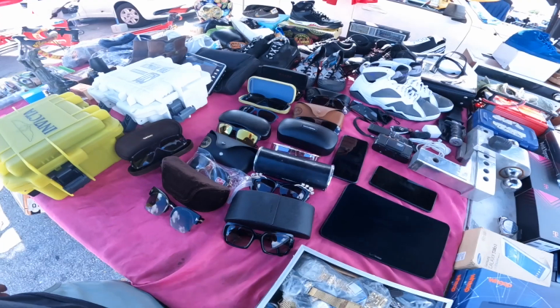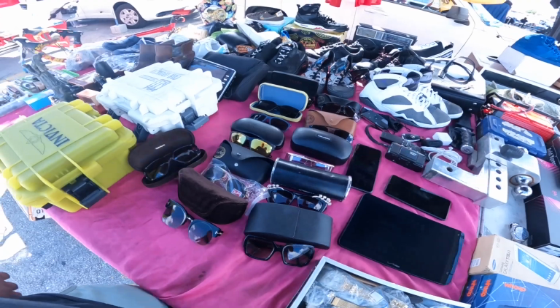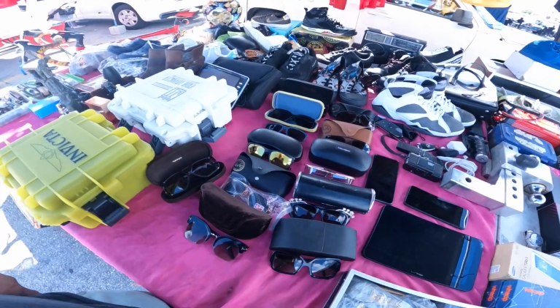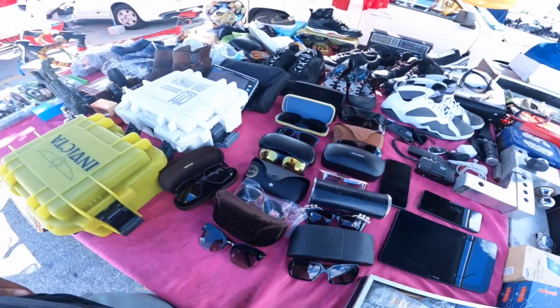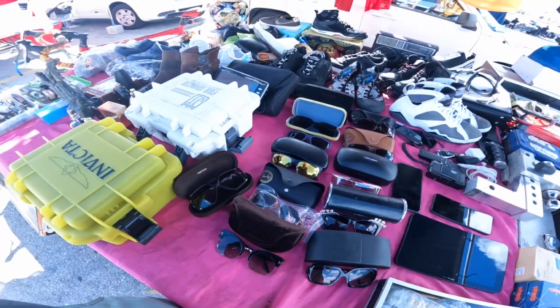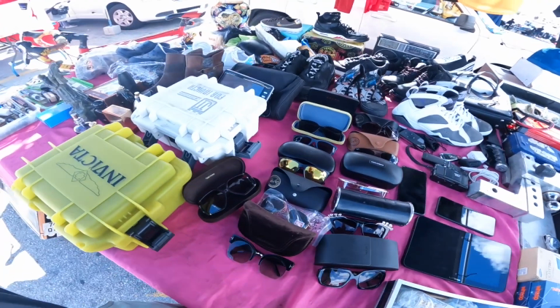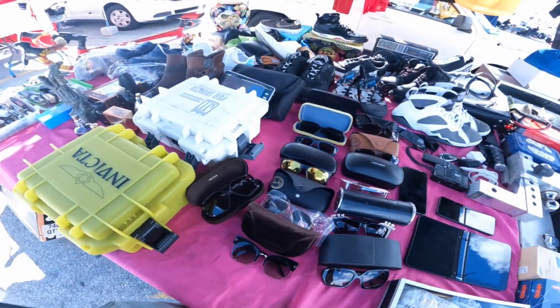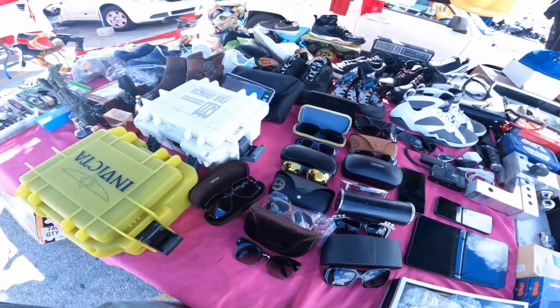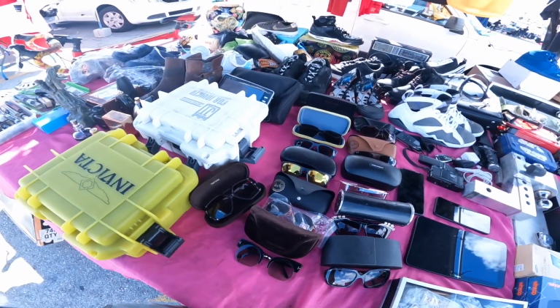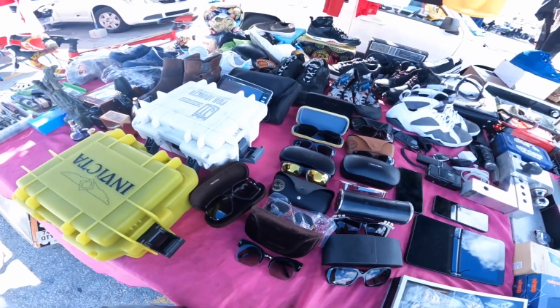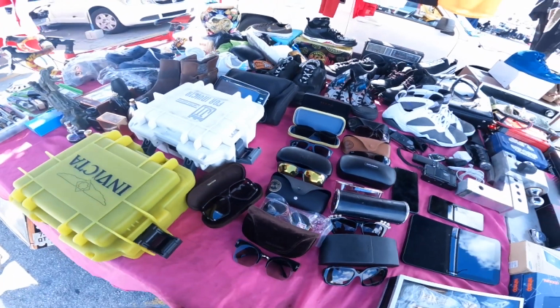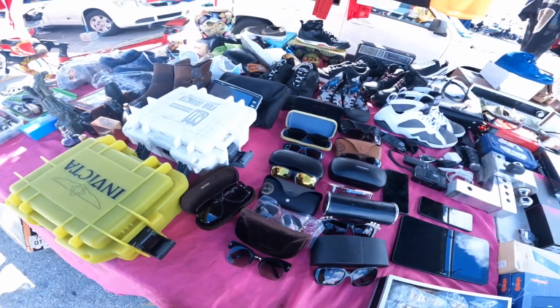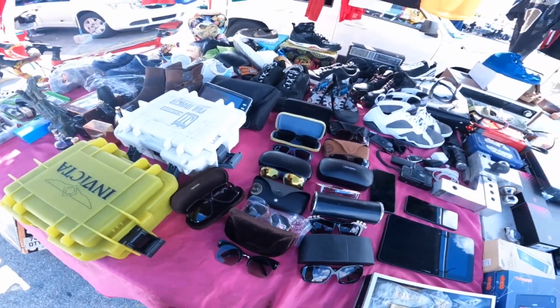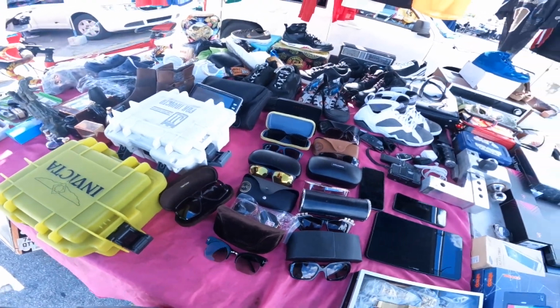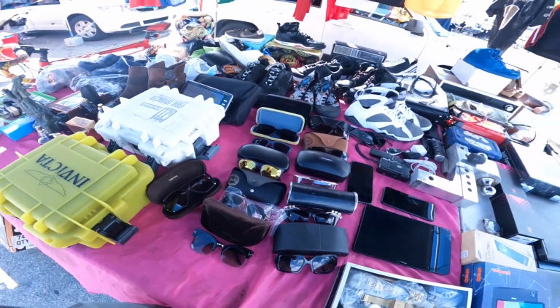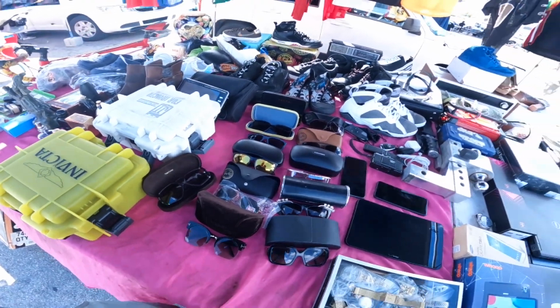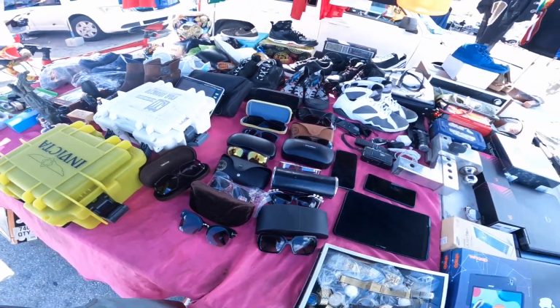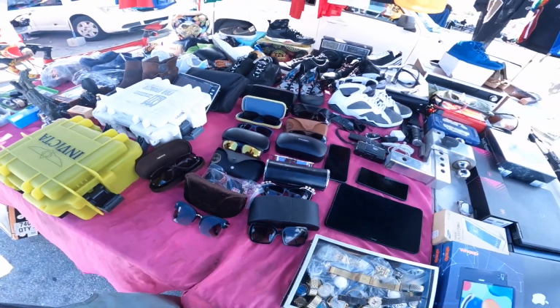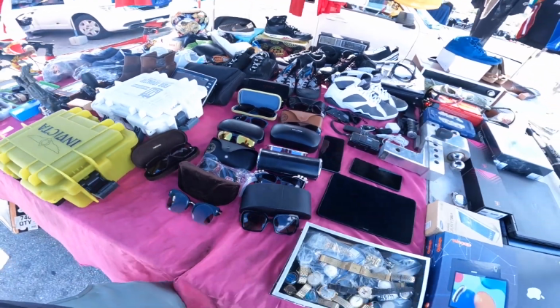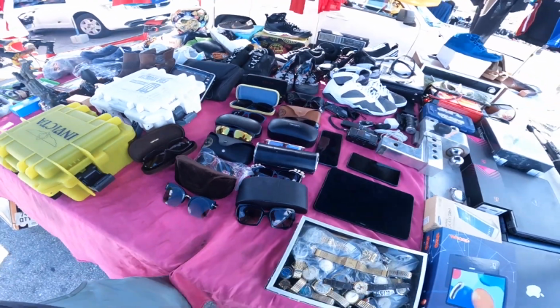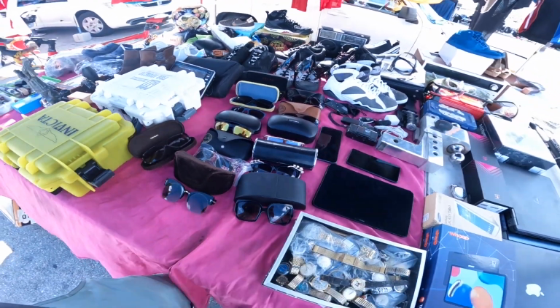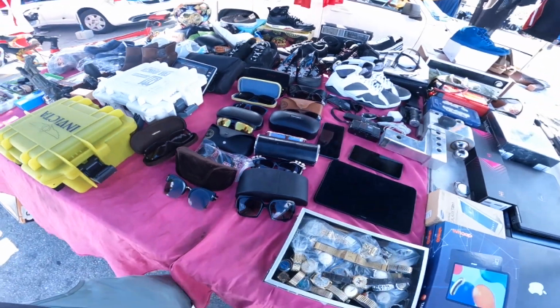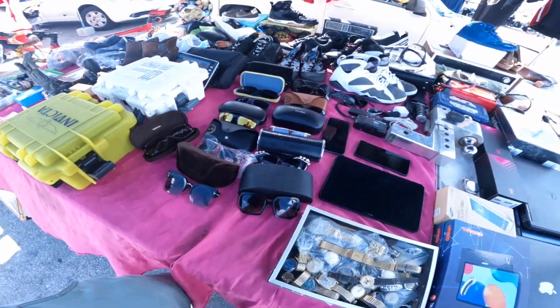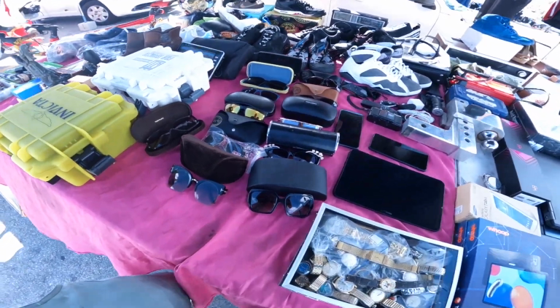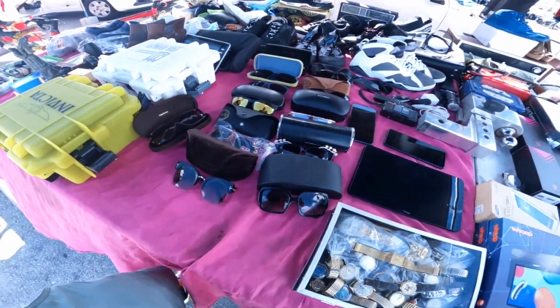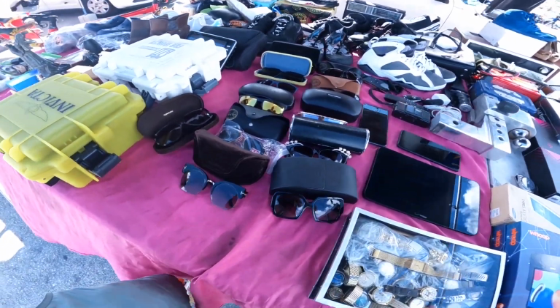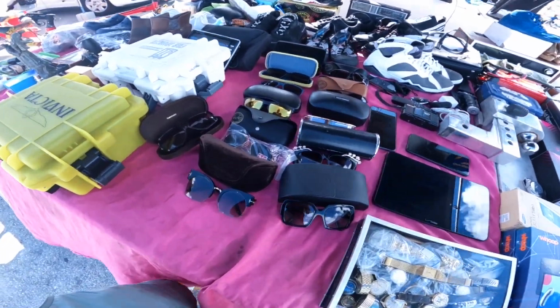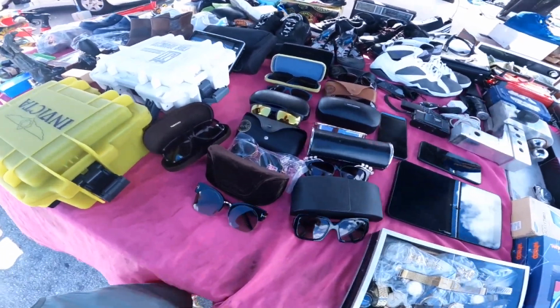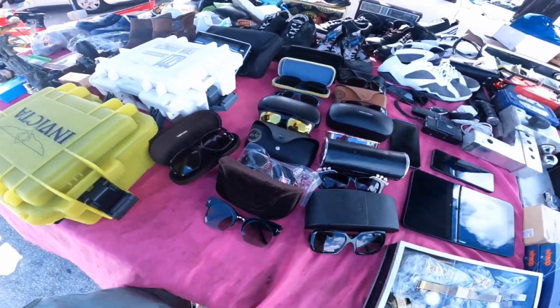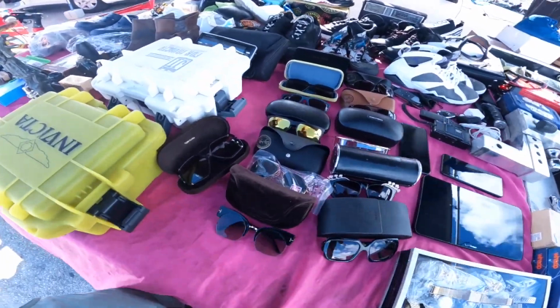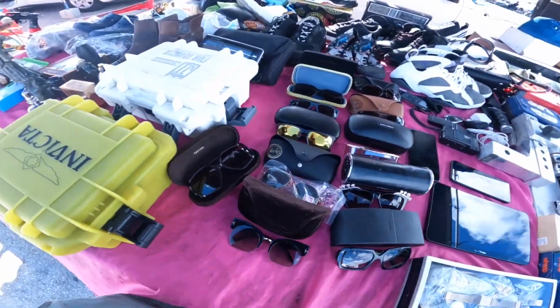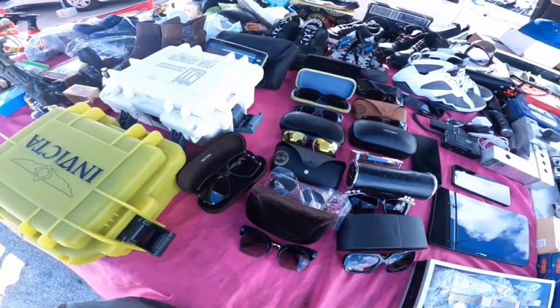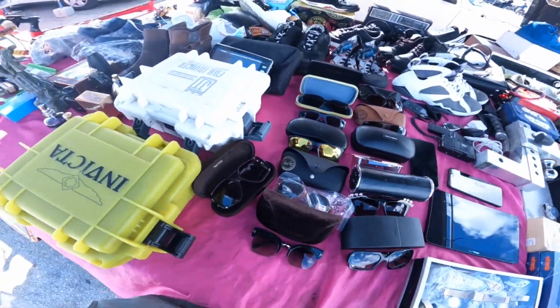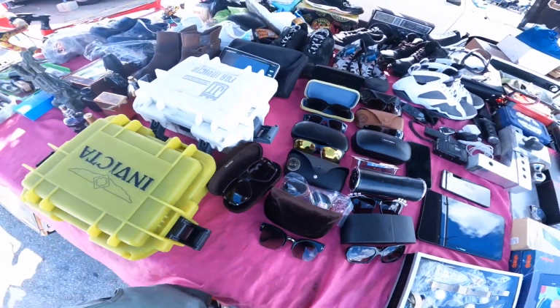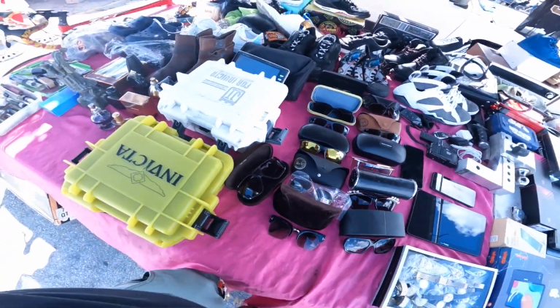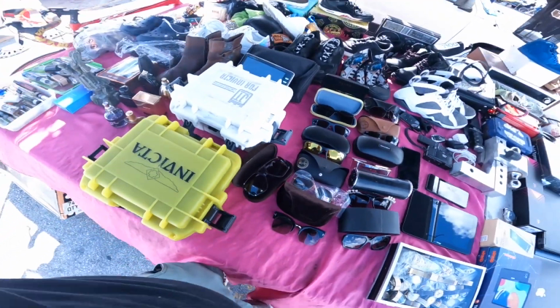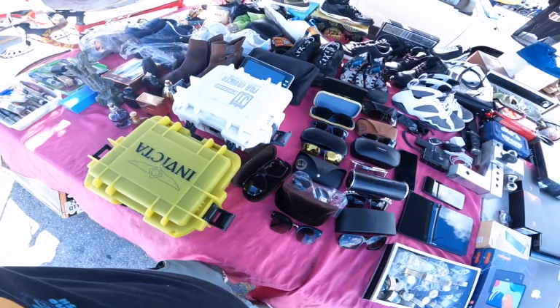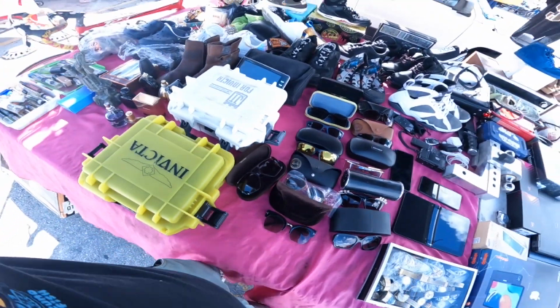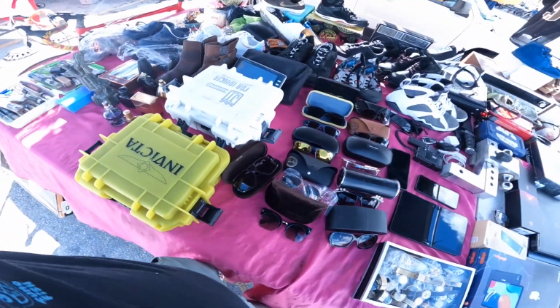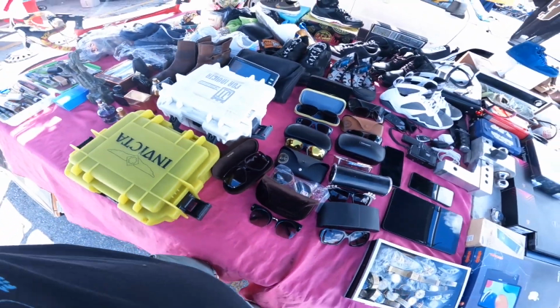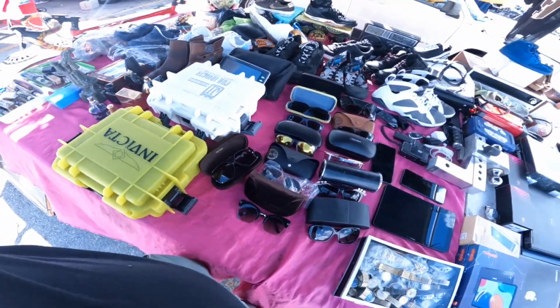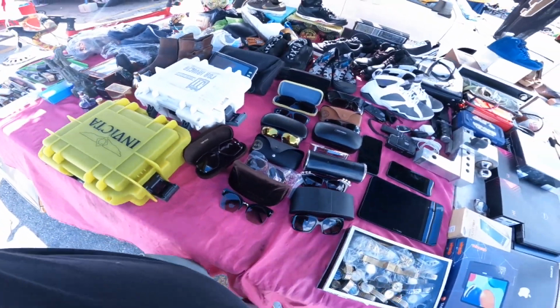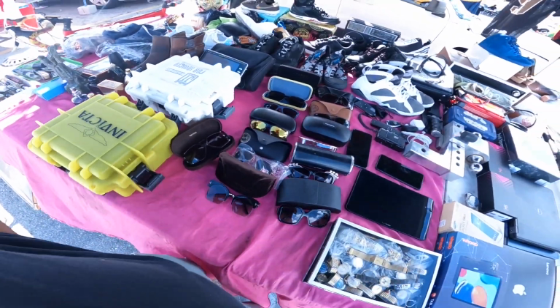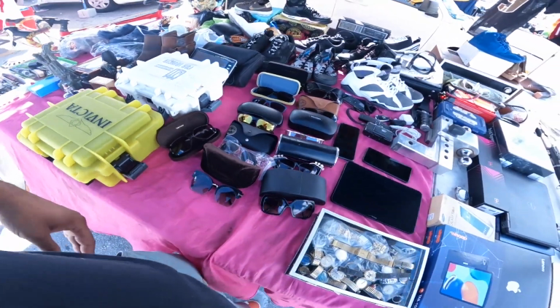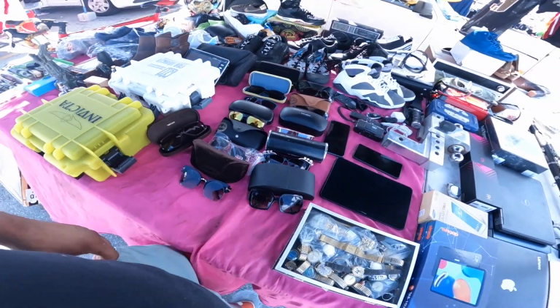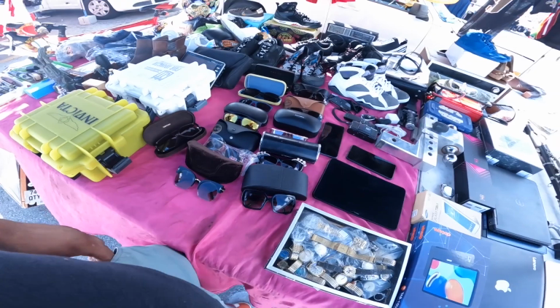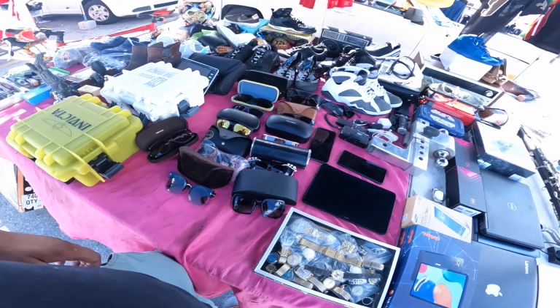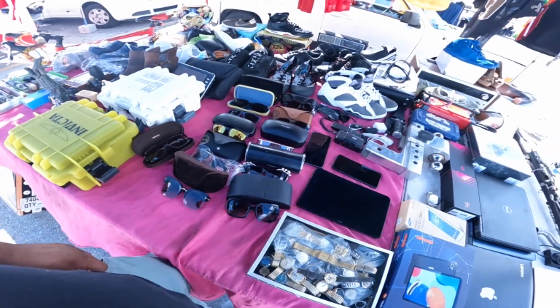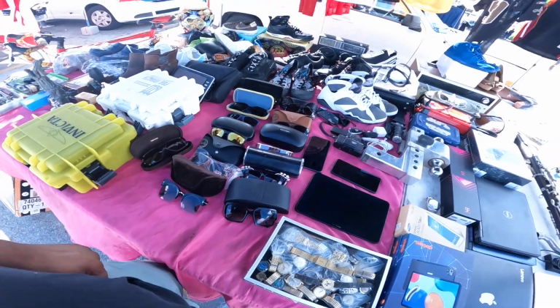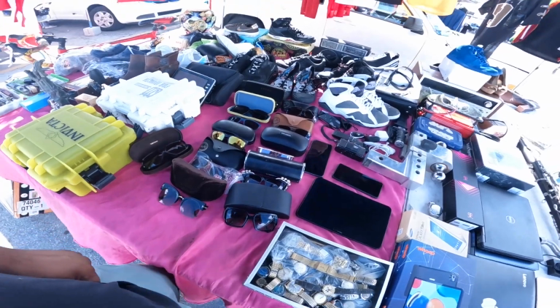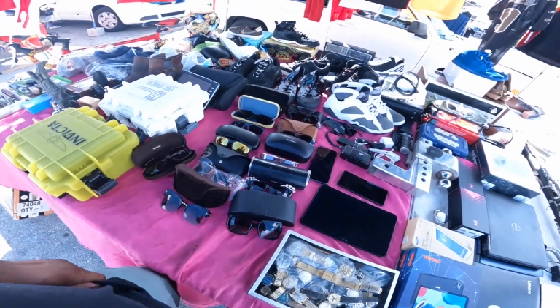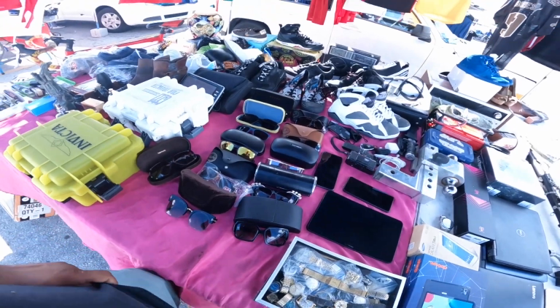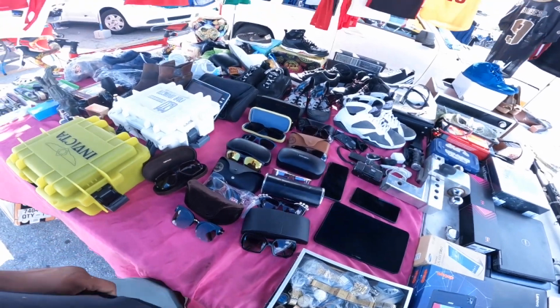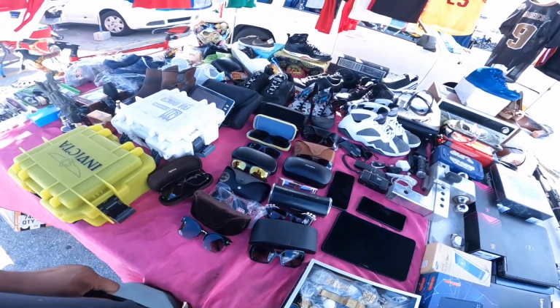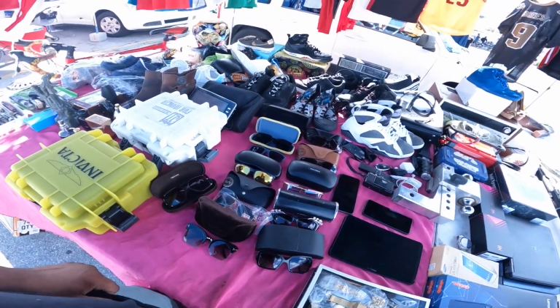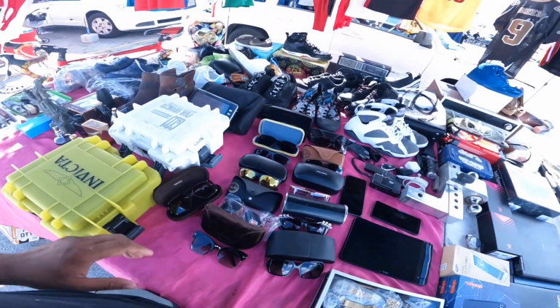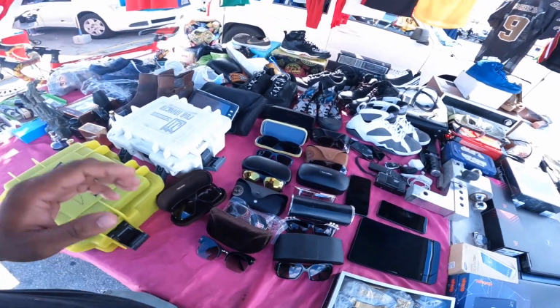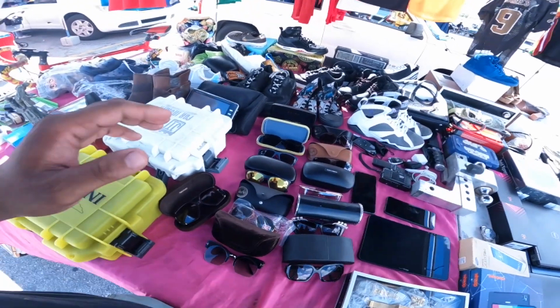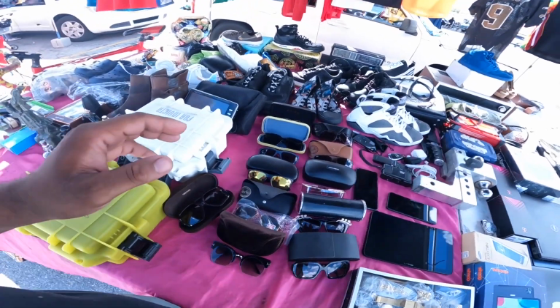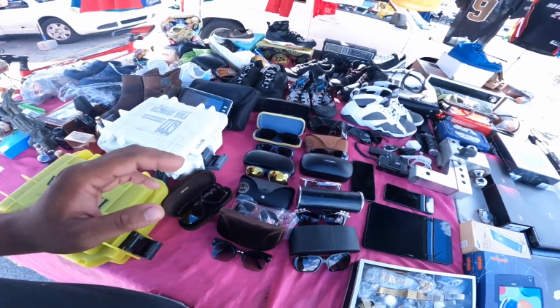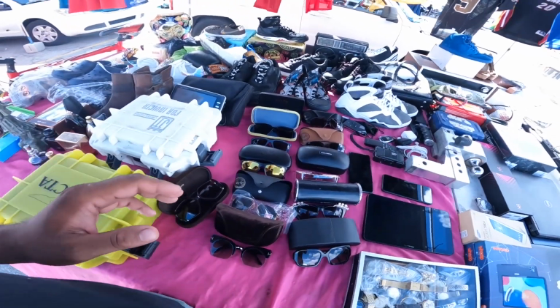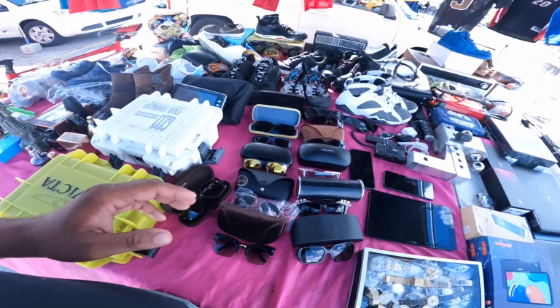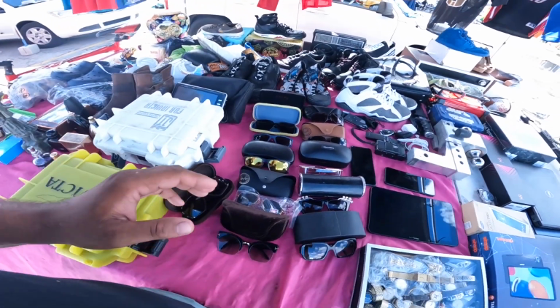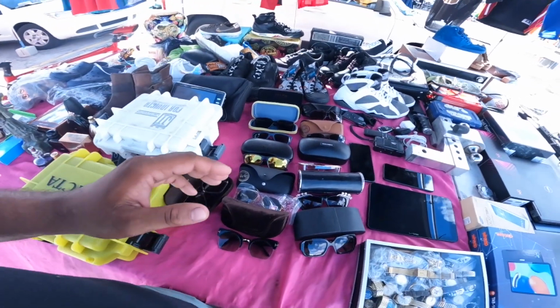We've come to this vendor right here. It's got a bunch of different stuff that you guys can see. We're going to go ahead — I do see some stuff that I like.